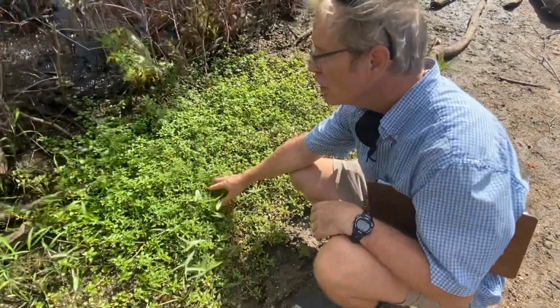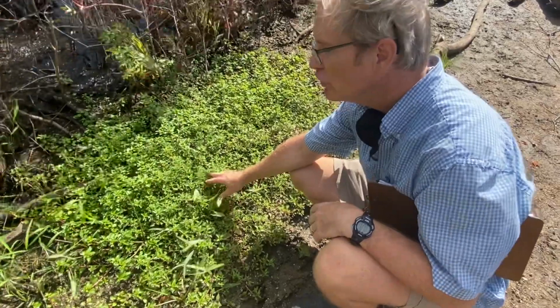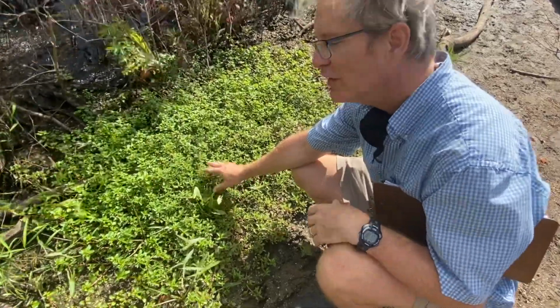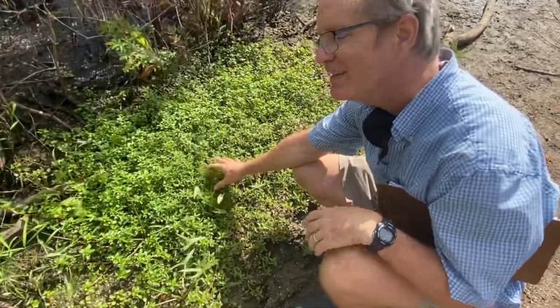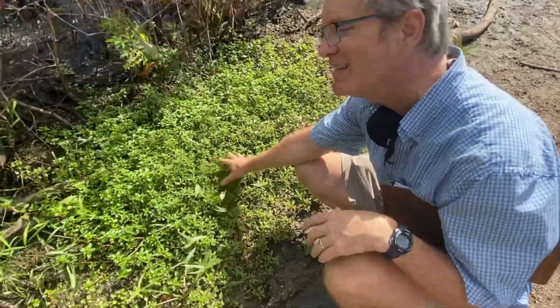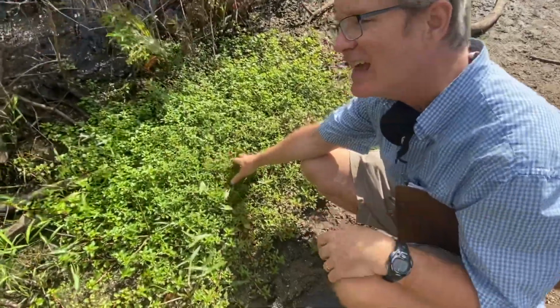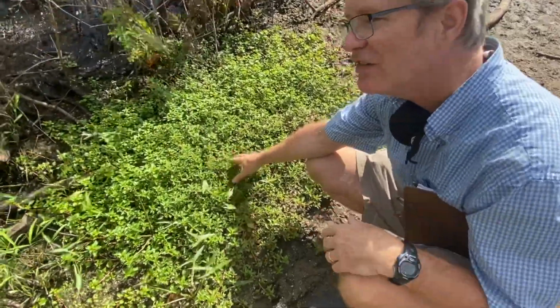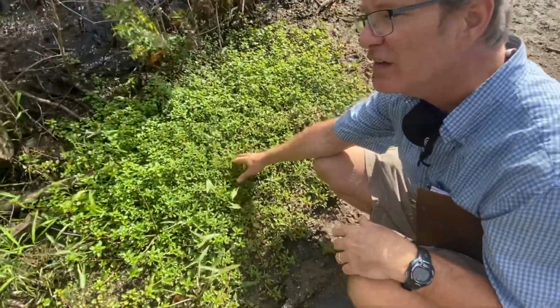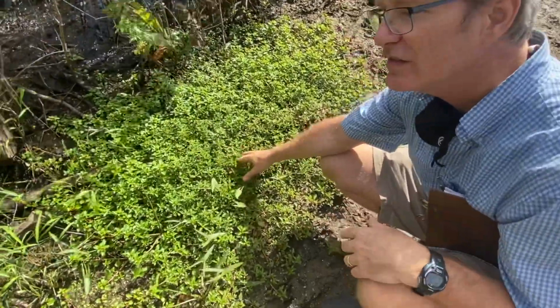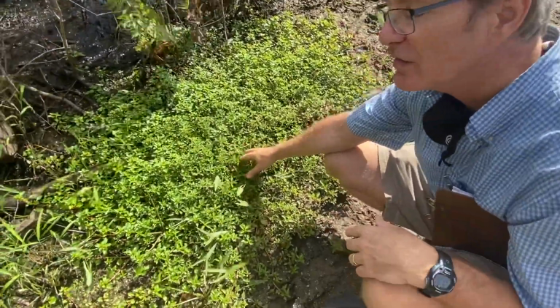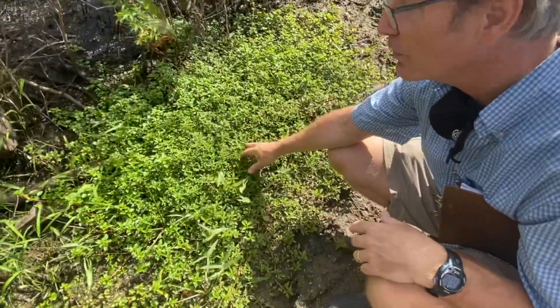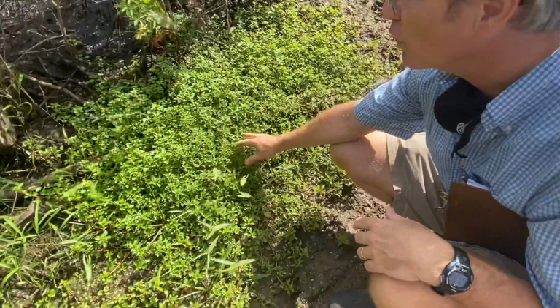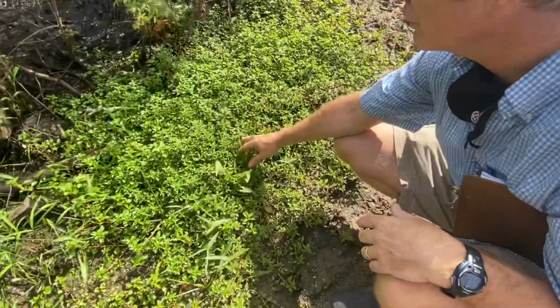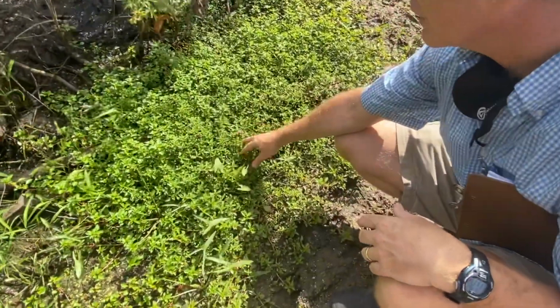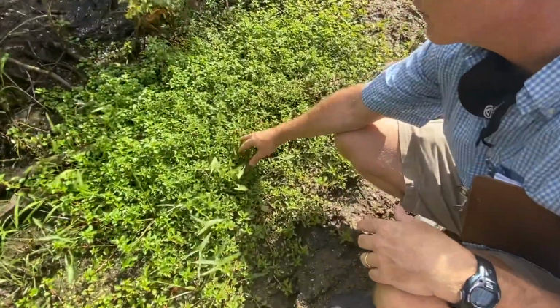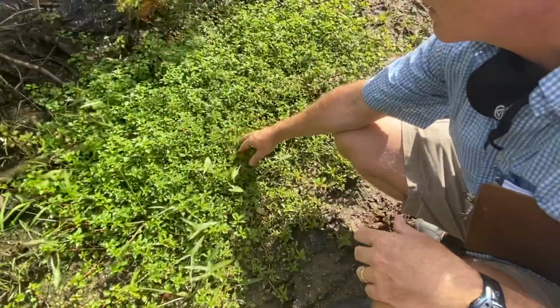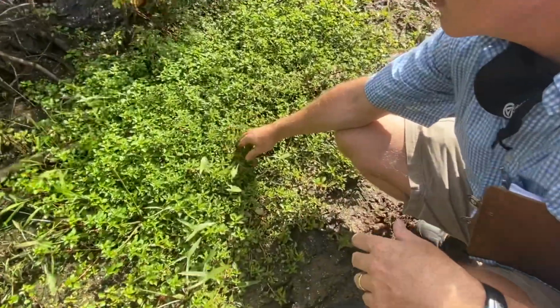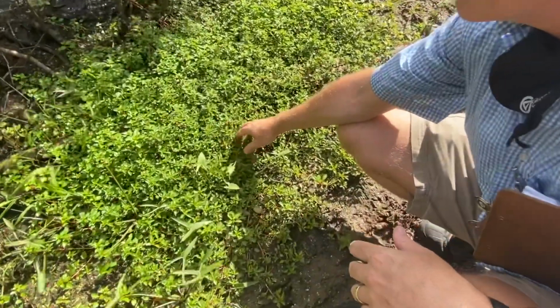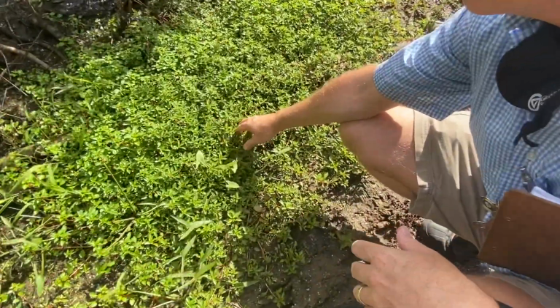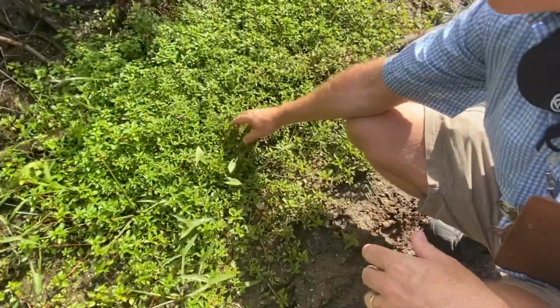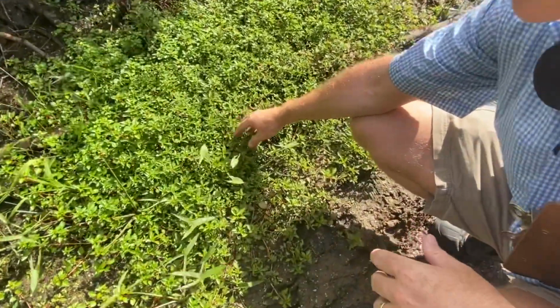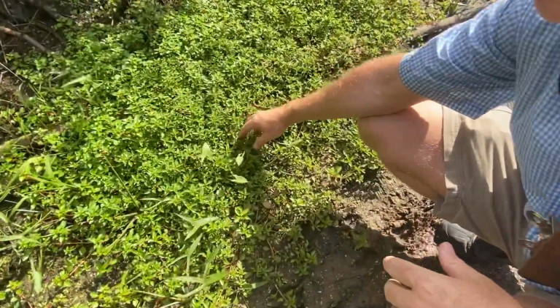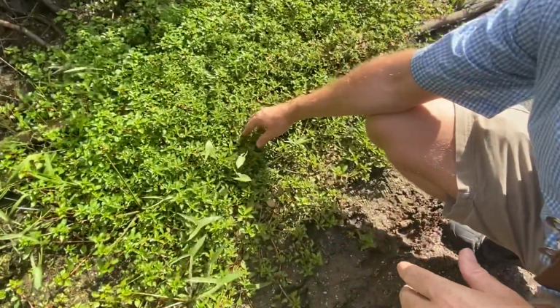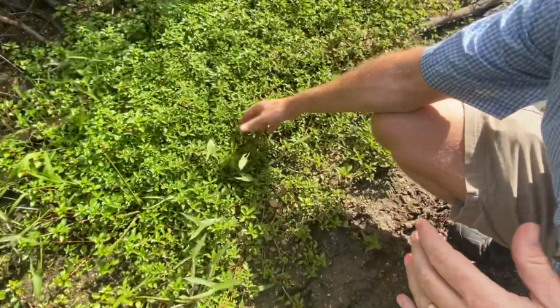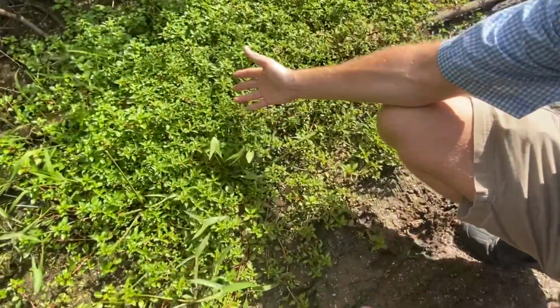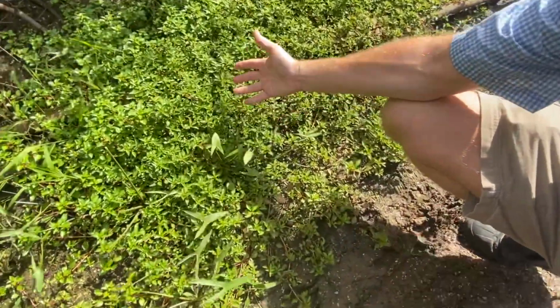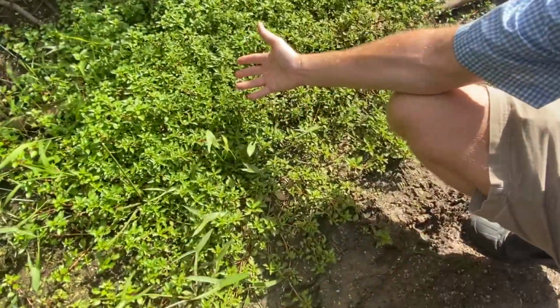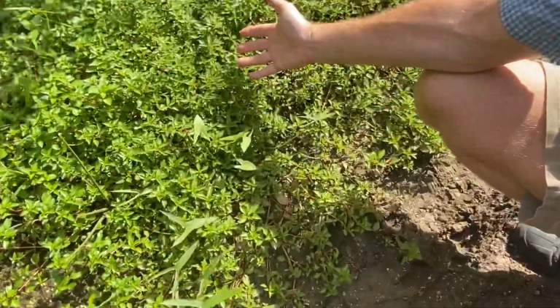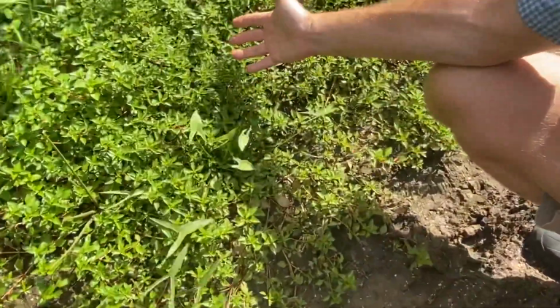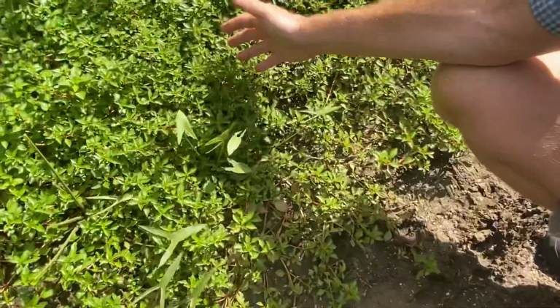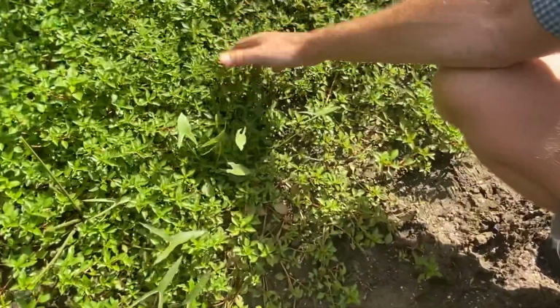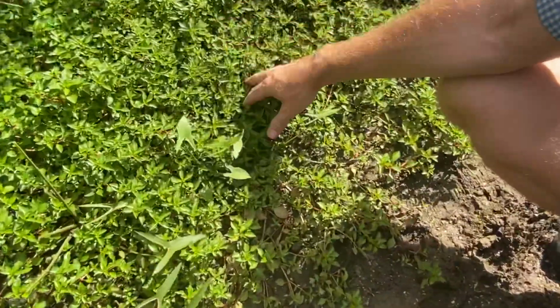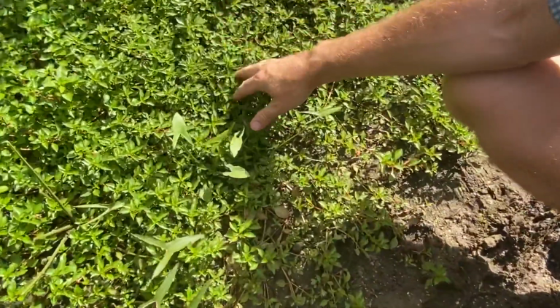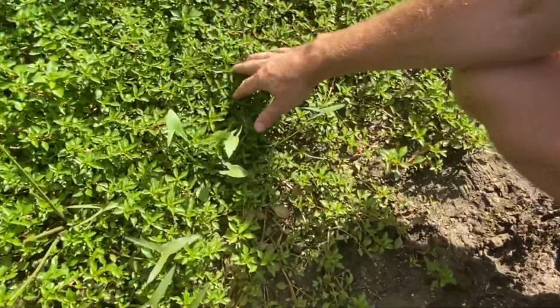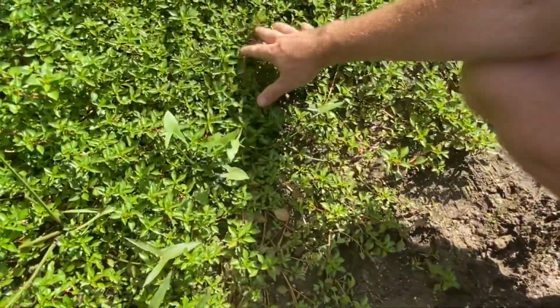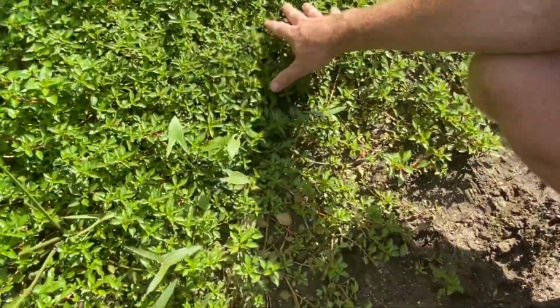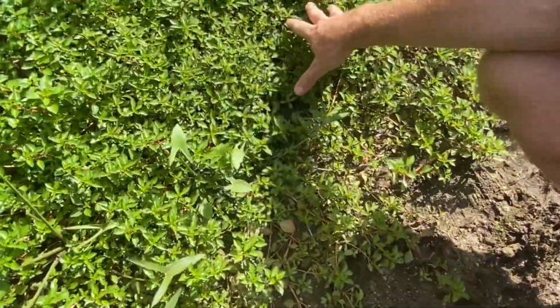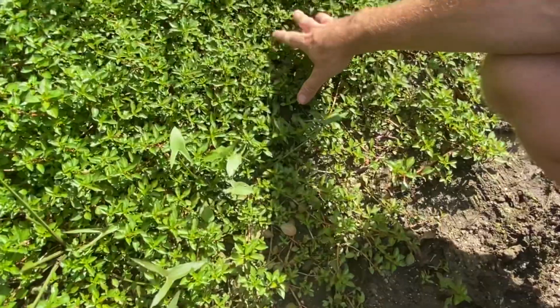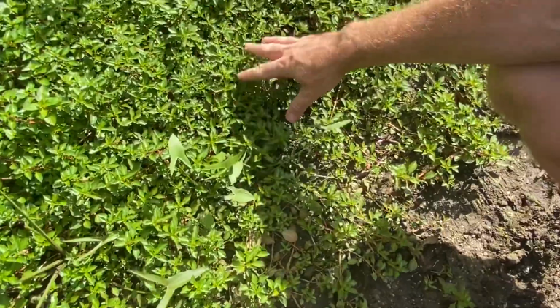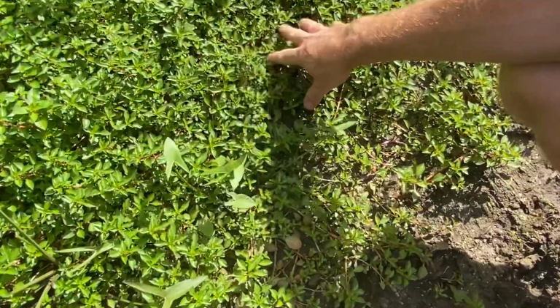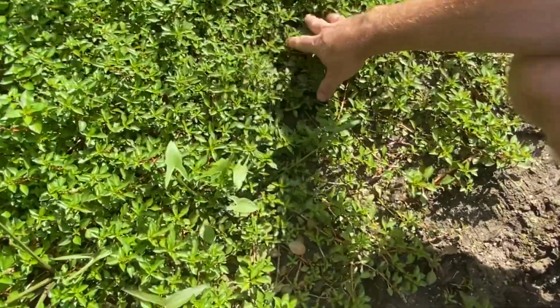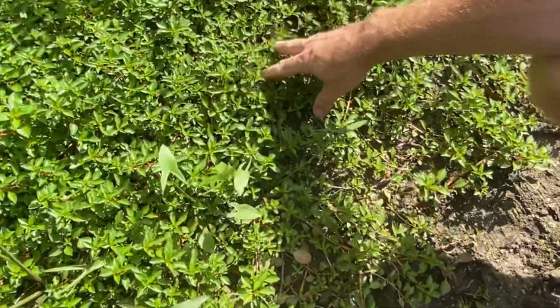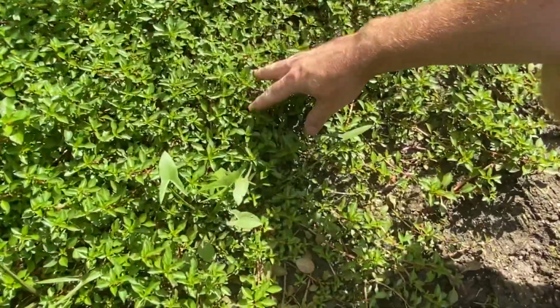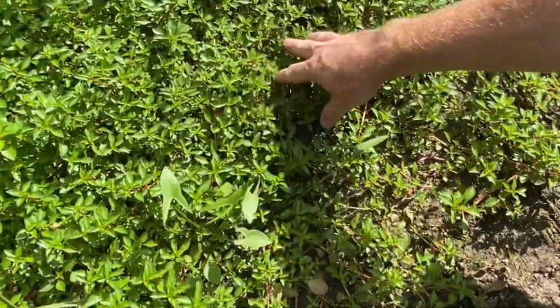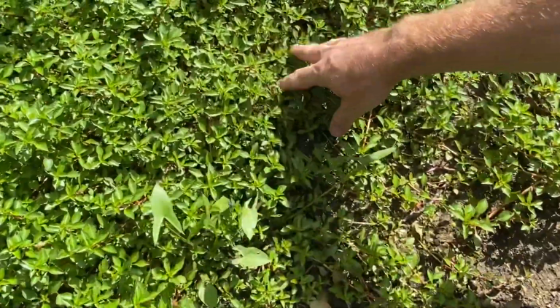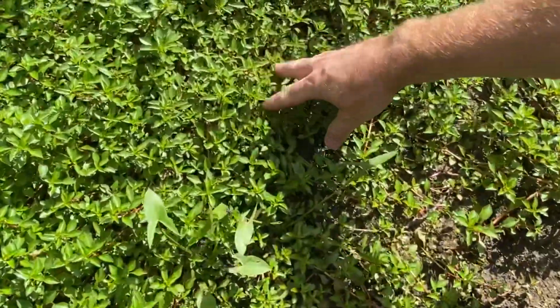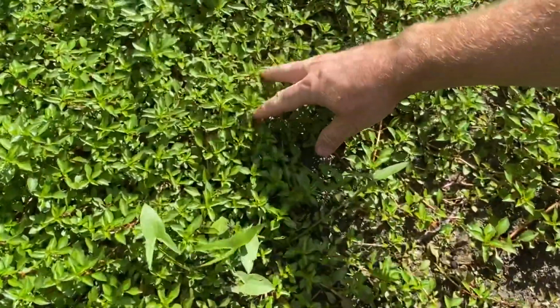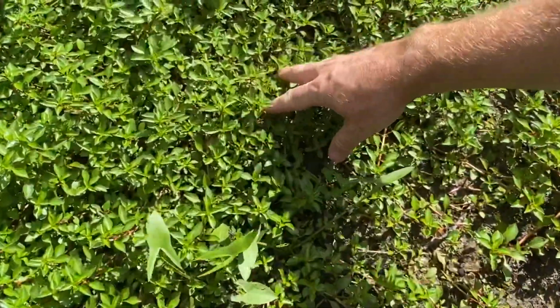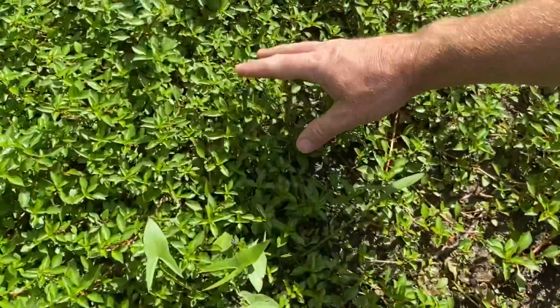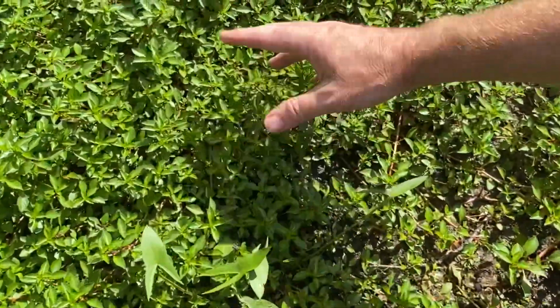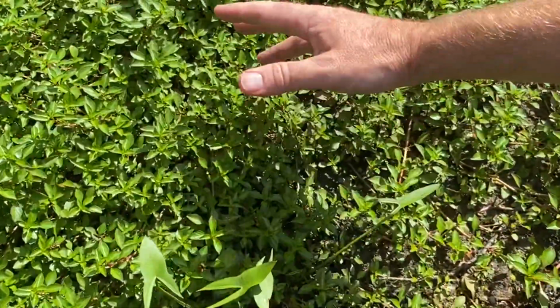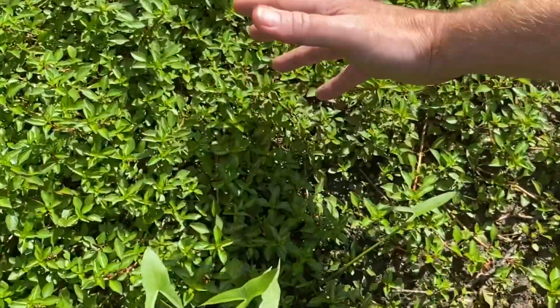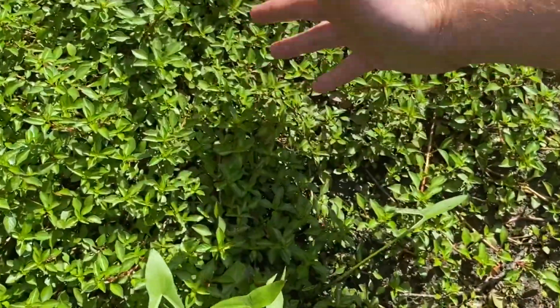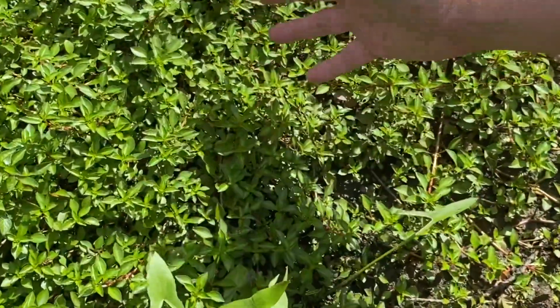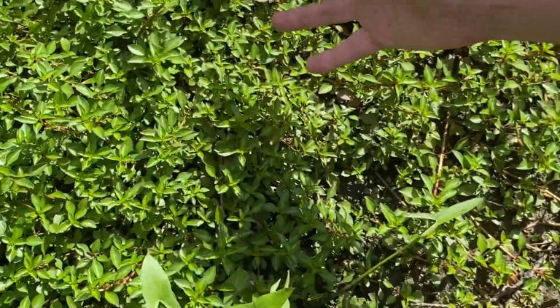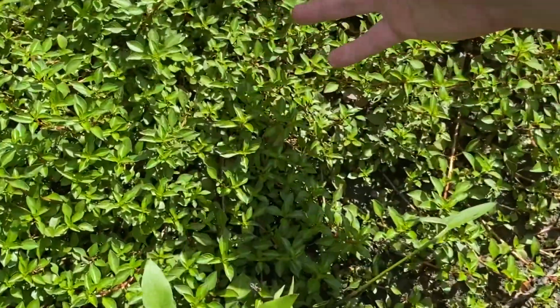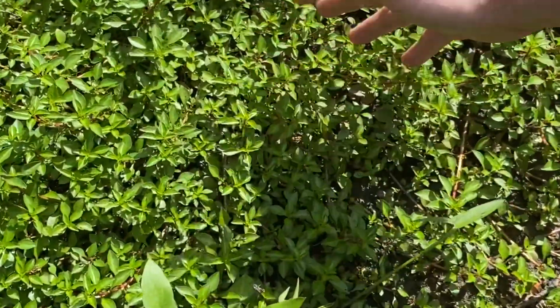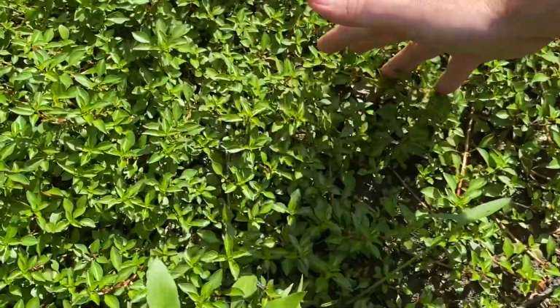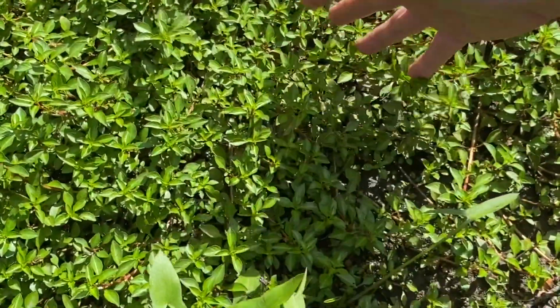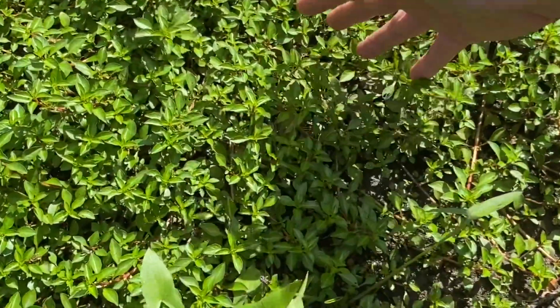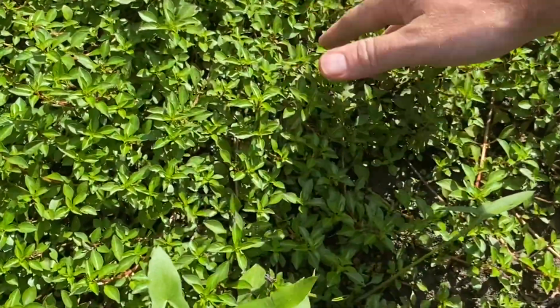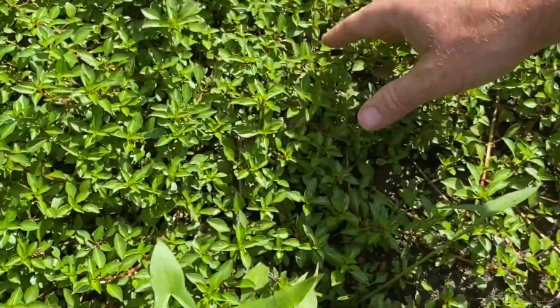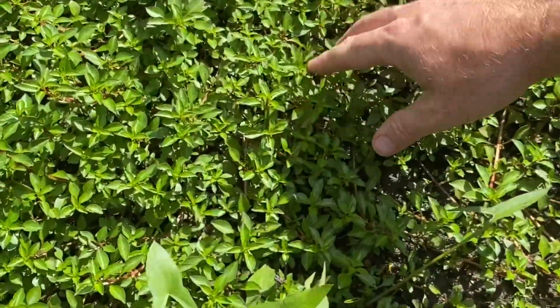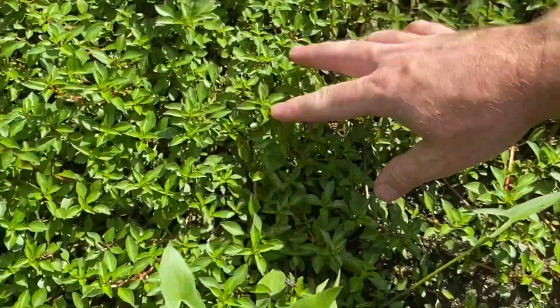This is actually a submergent, or can be a submergent. It actually prefers to grow in the mud like this. Many of your submergents do.